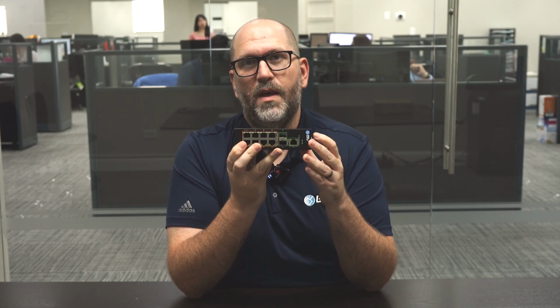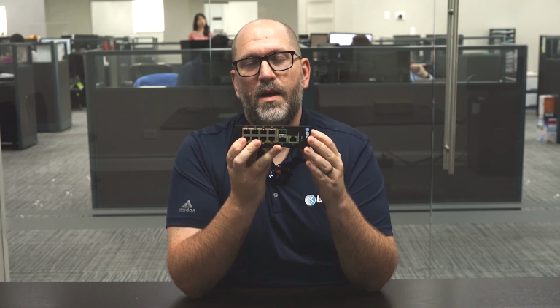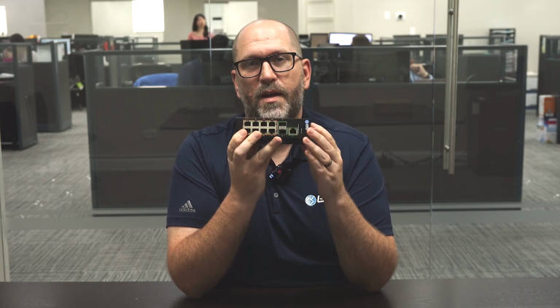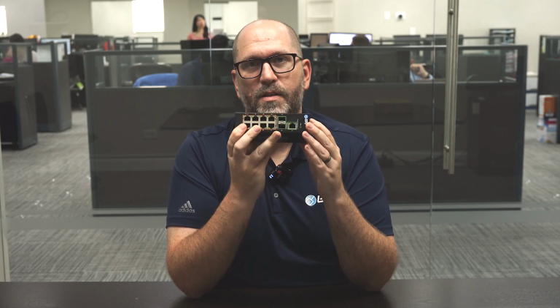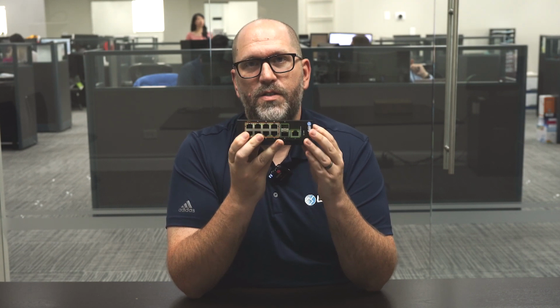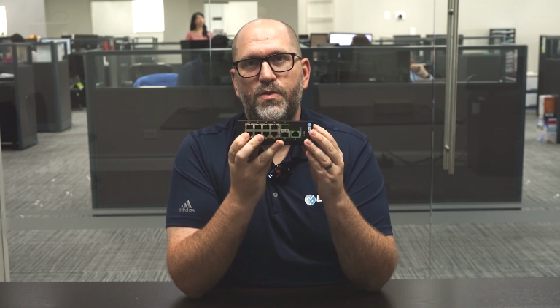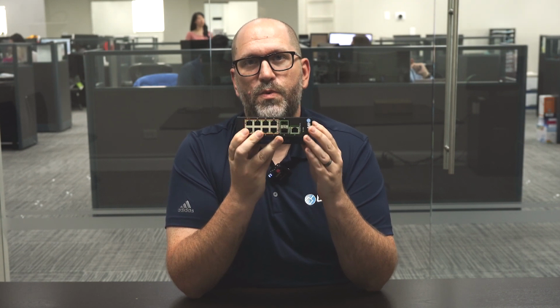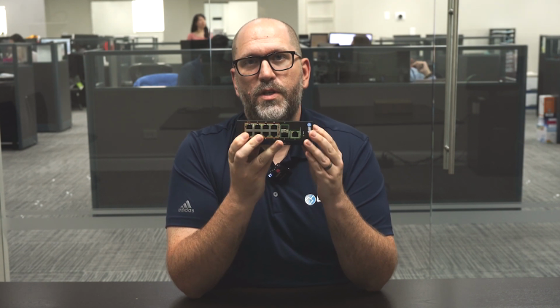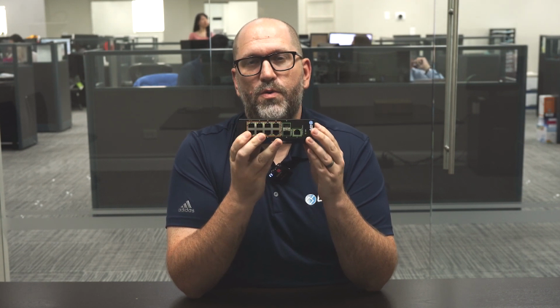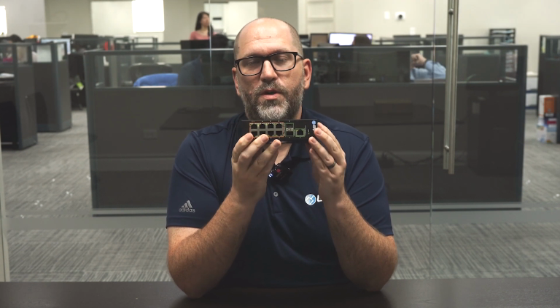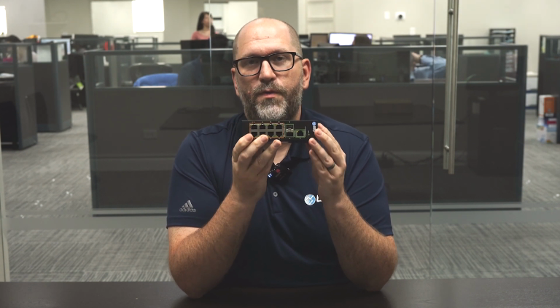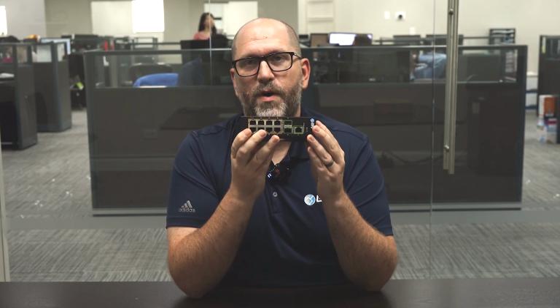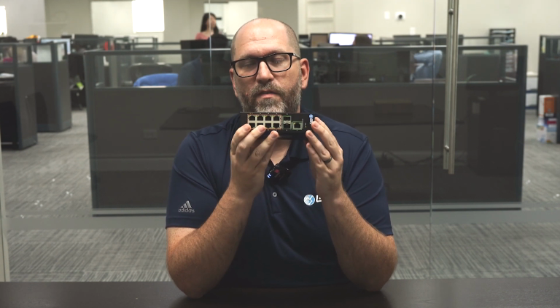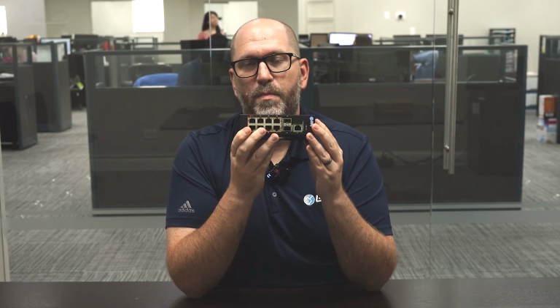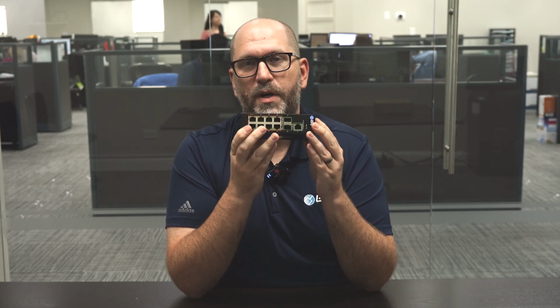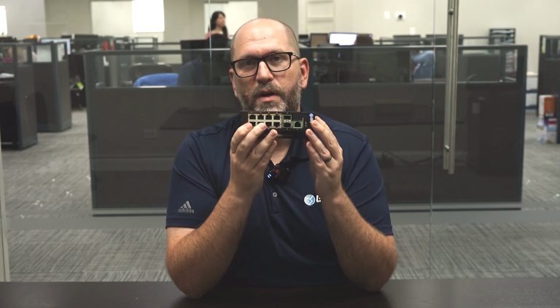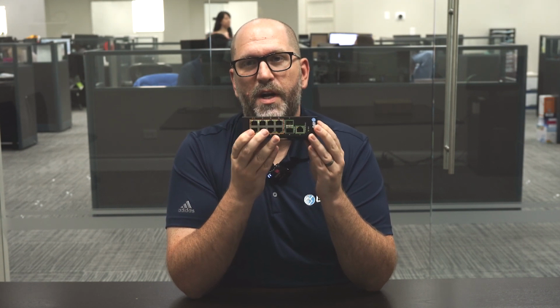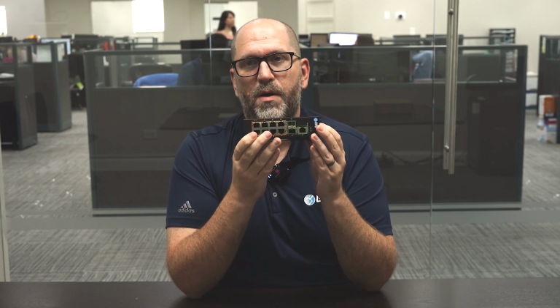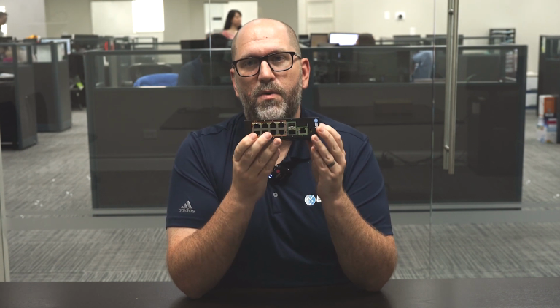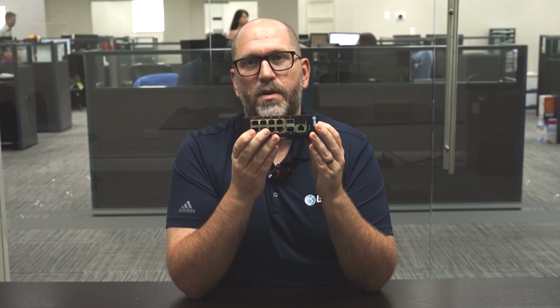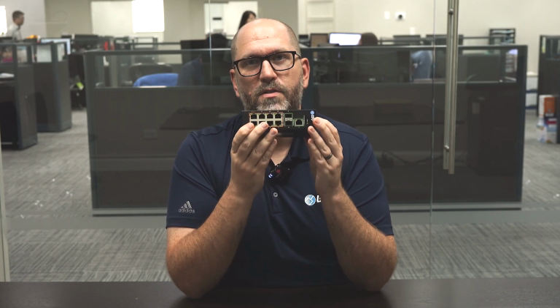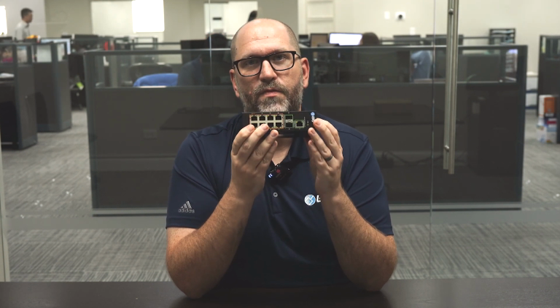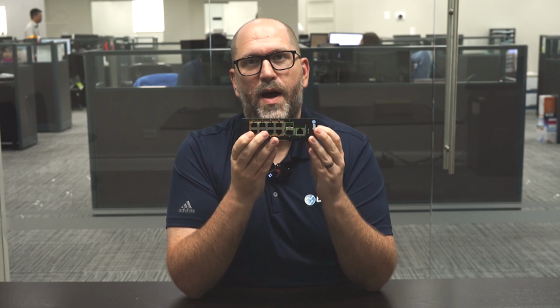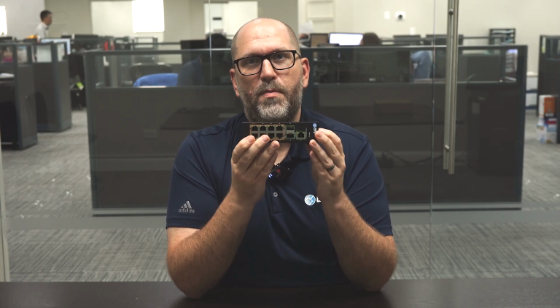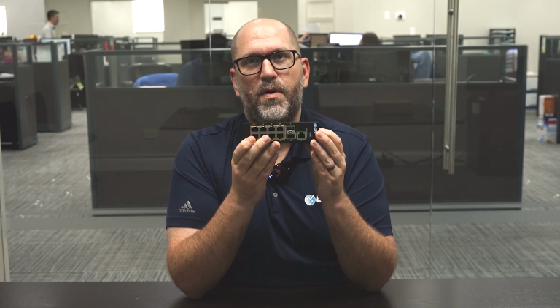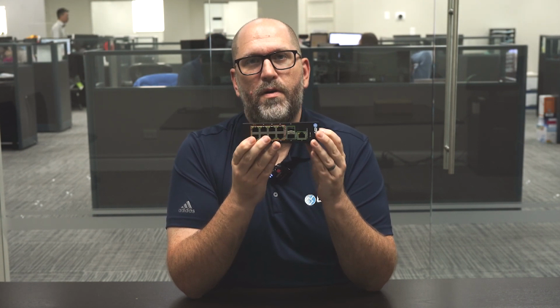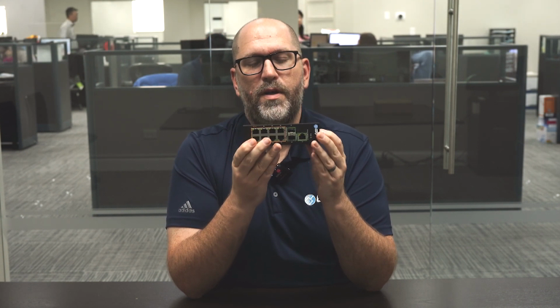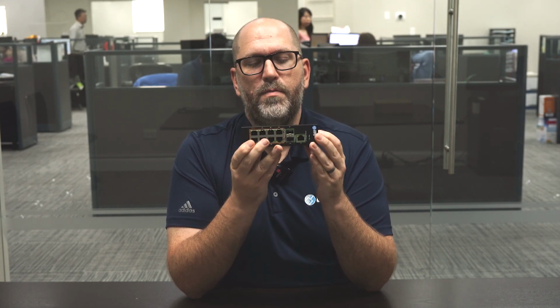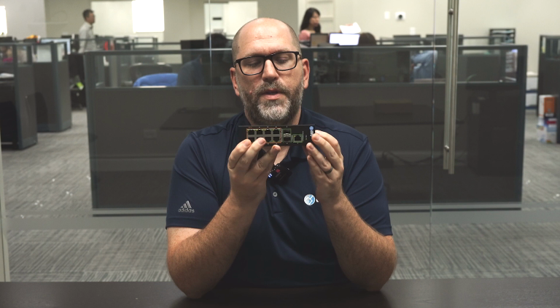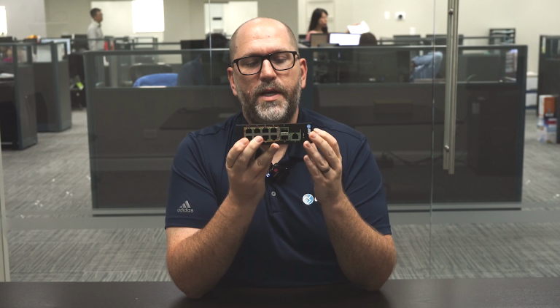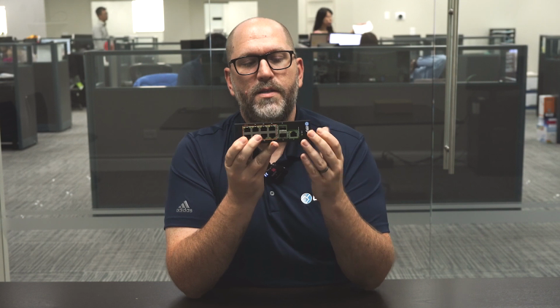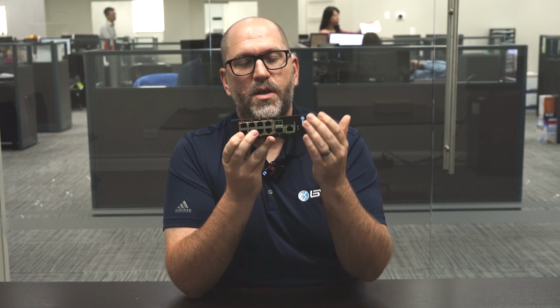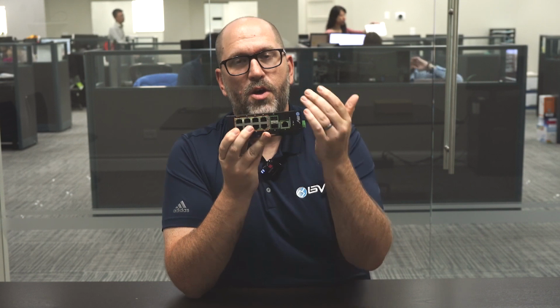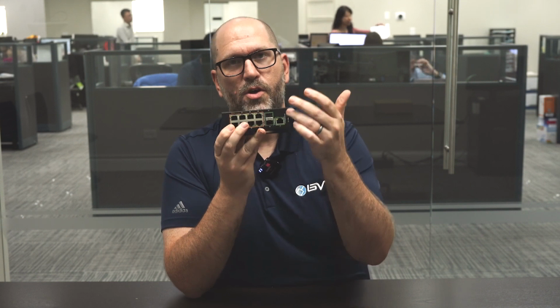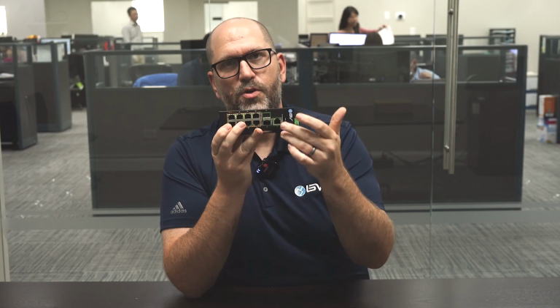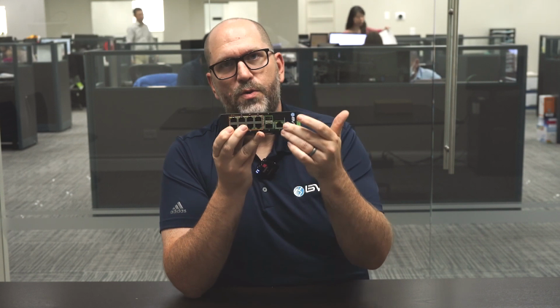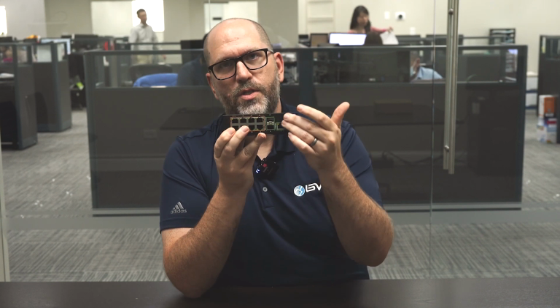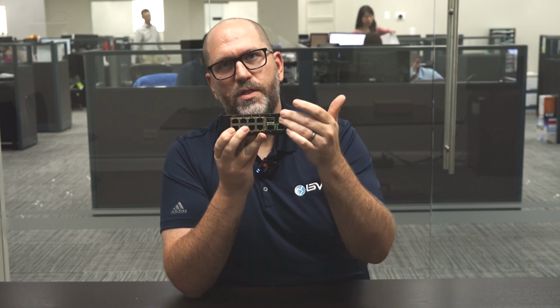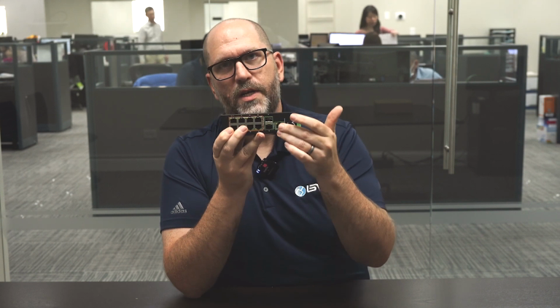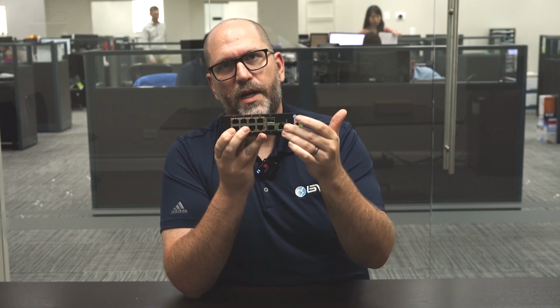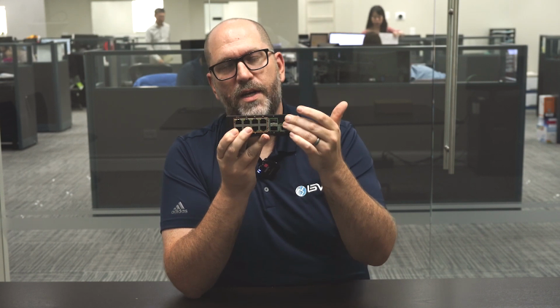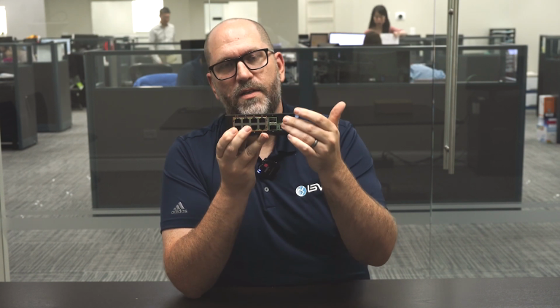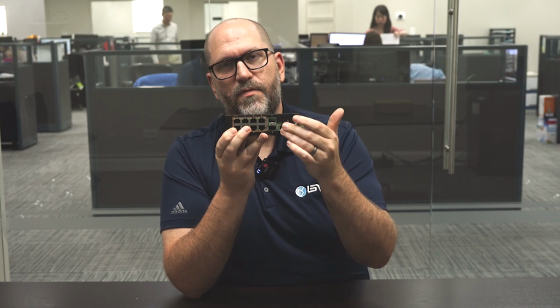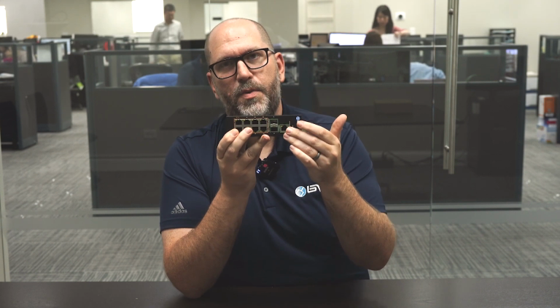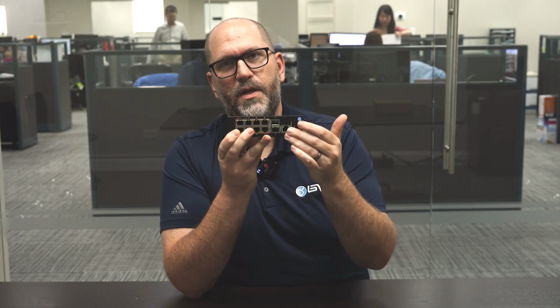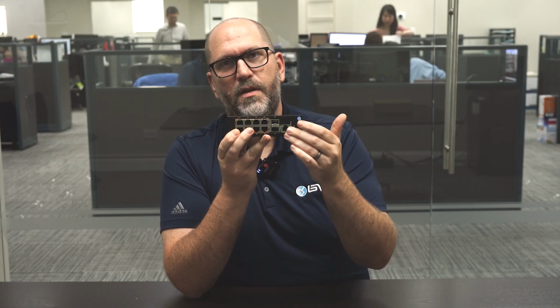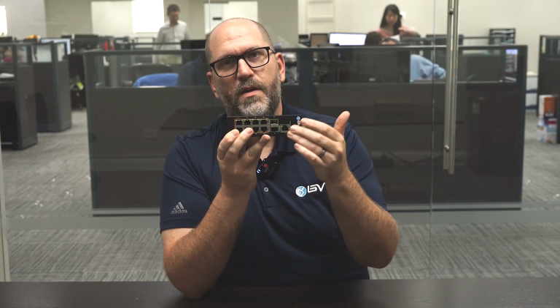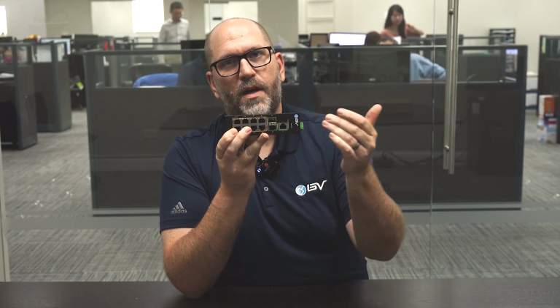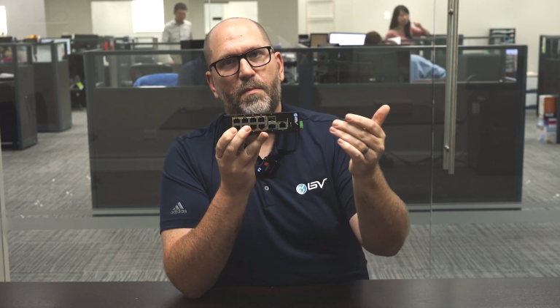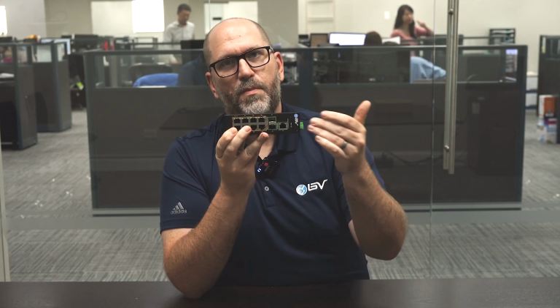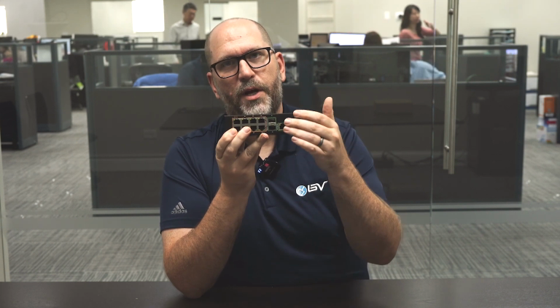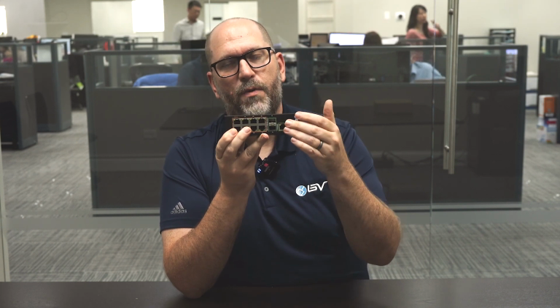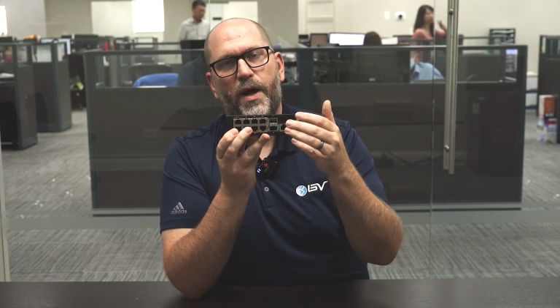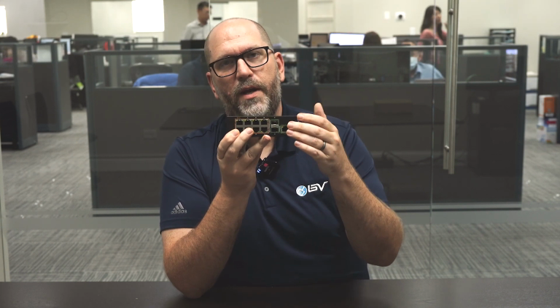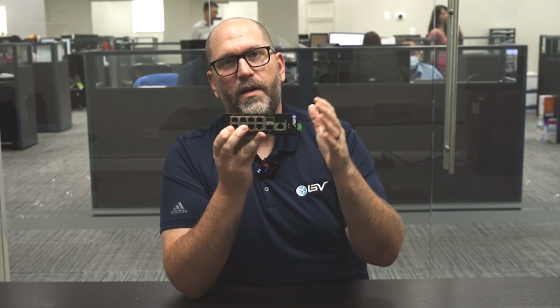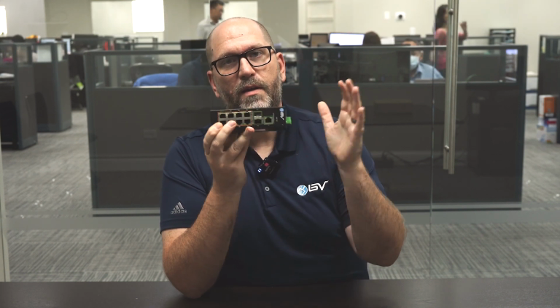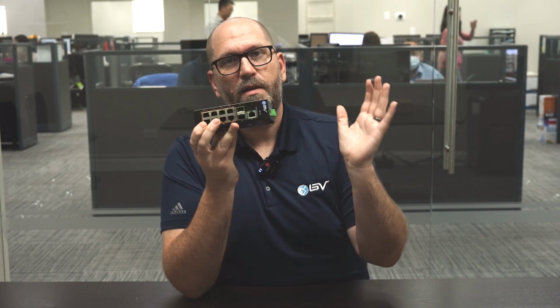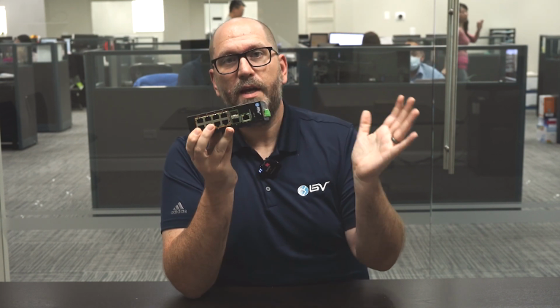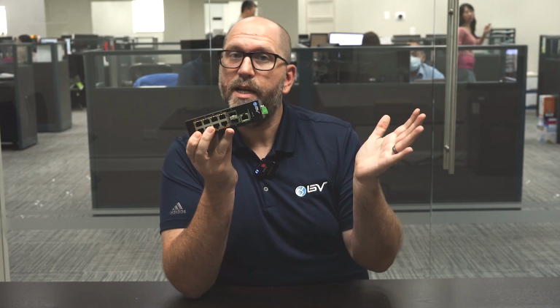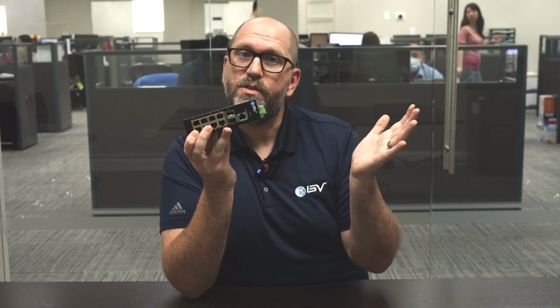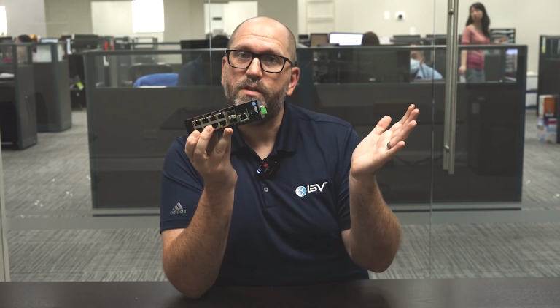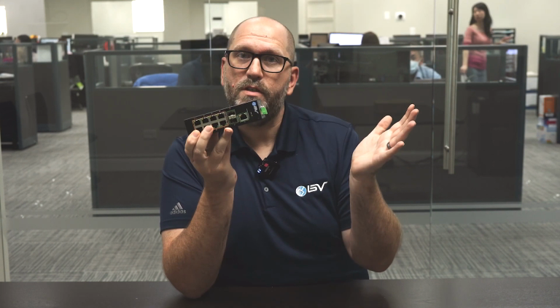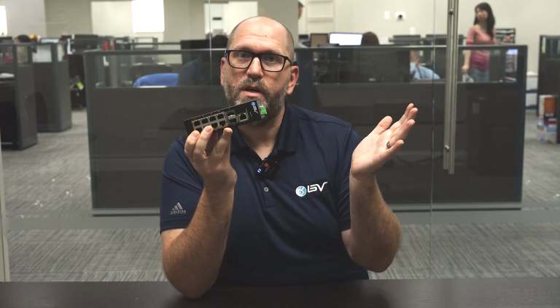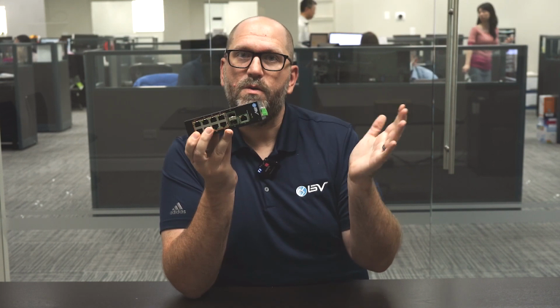This is really cool if you have a bigger network and there's fiber already in place. You can just get an SFP, plug it right in, and it's good to go.